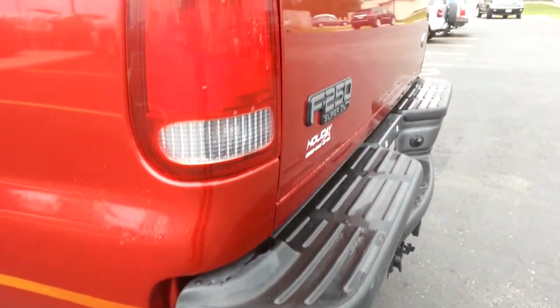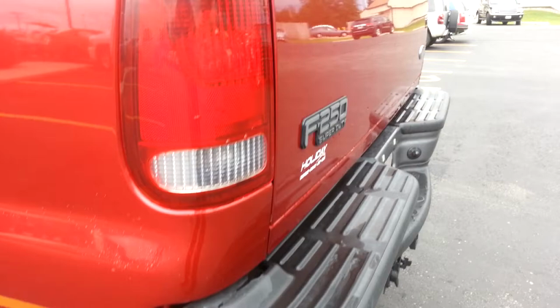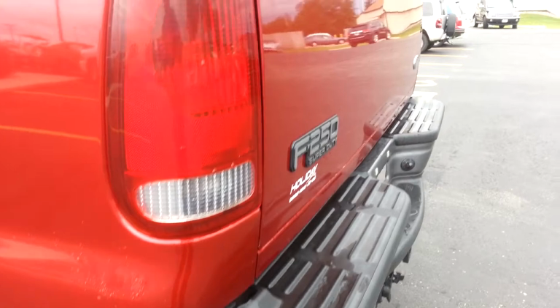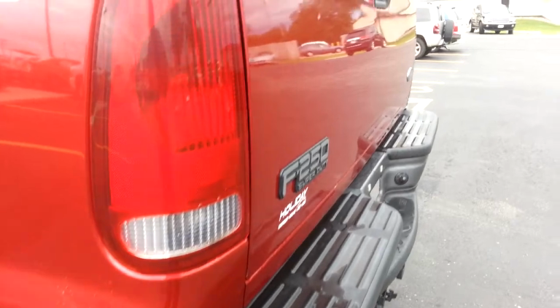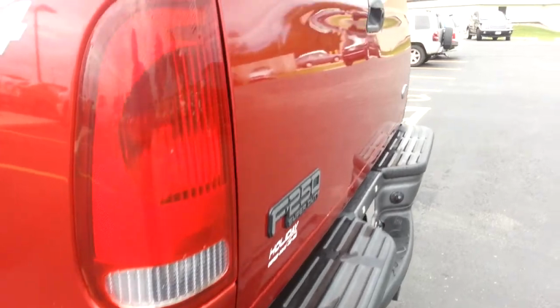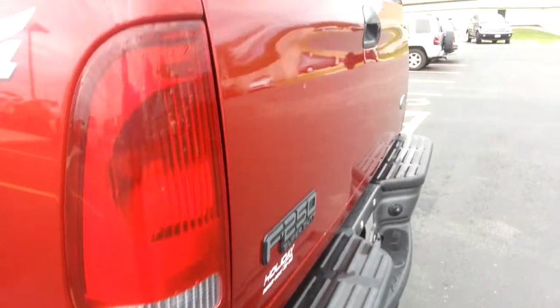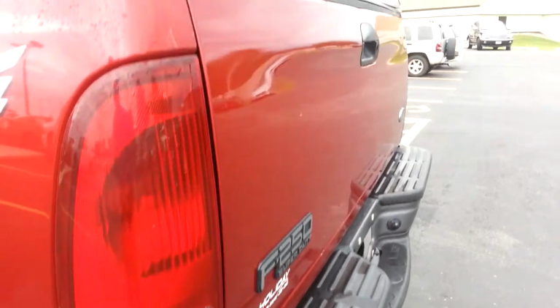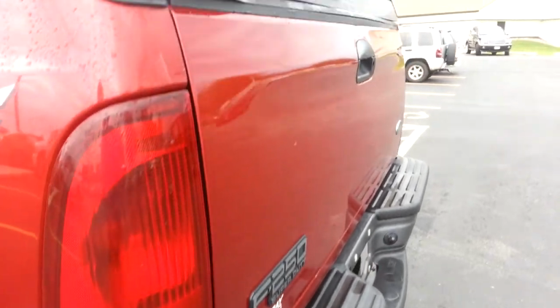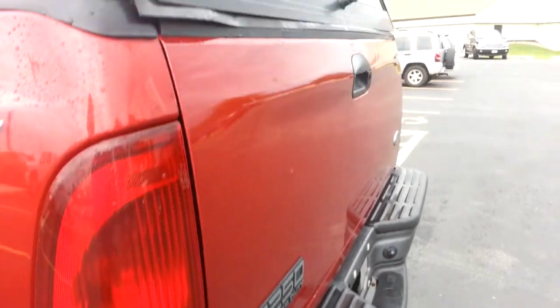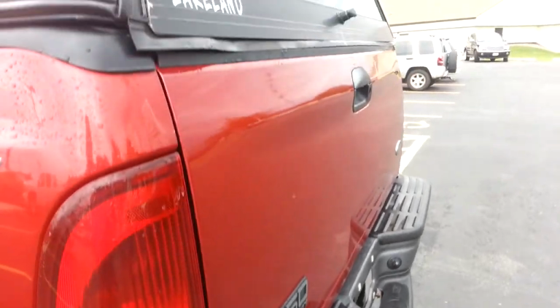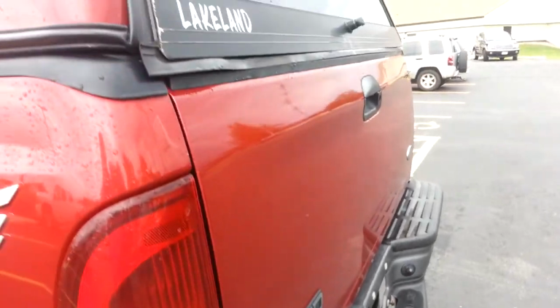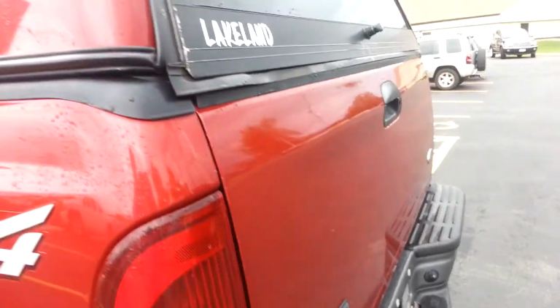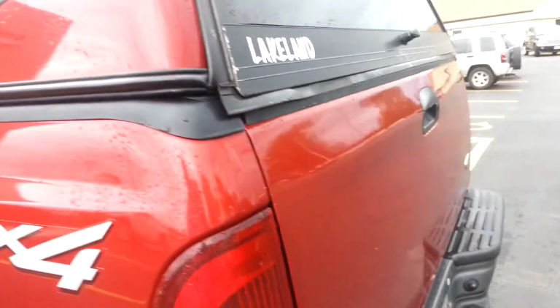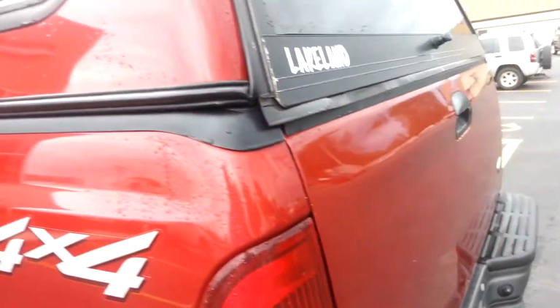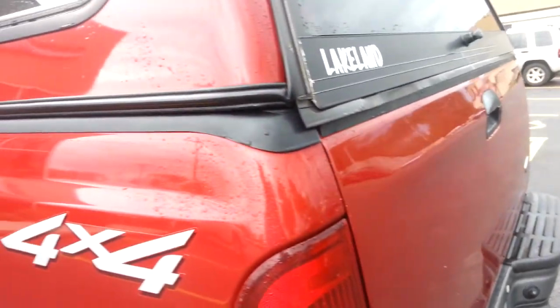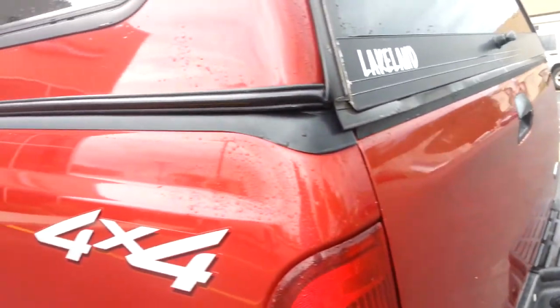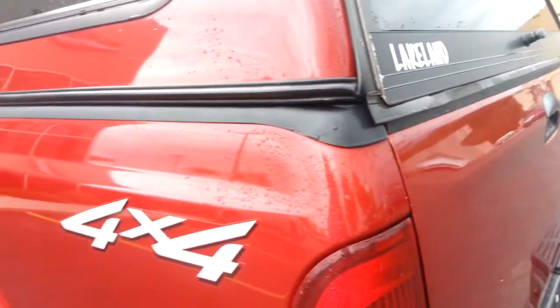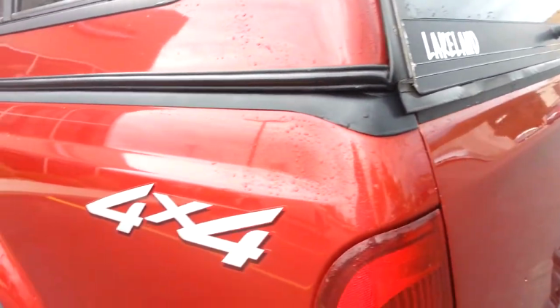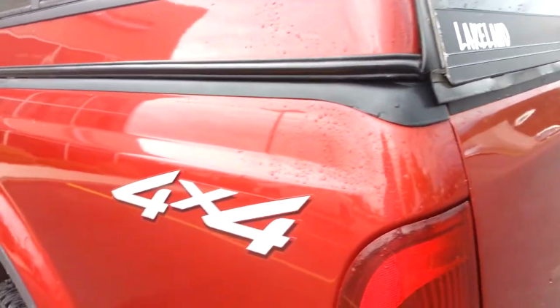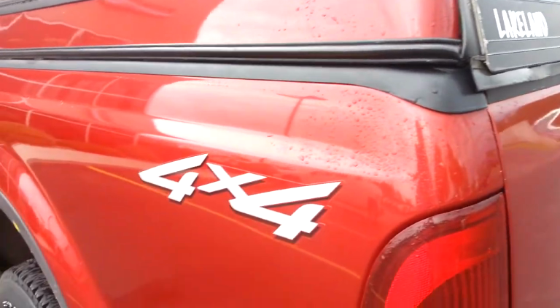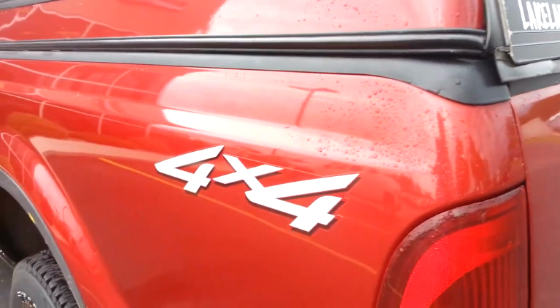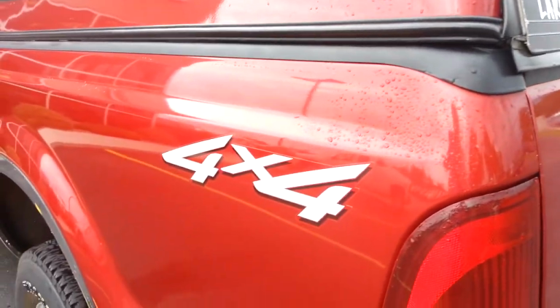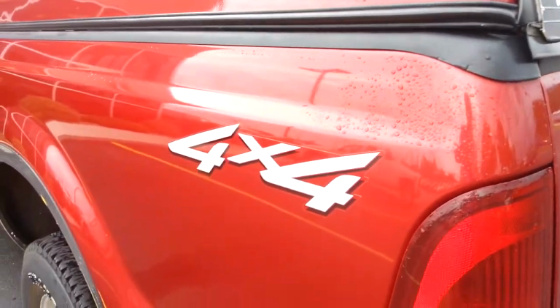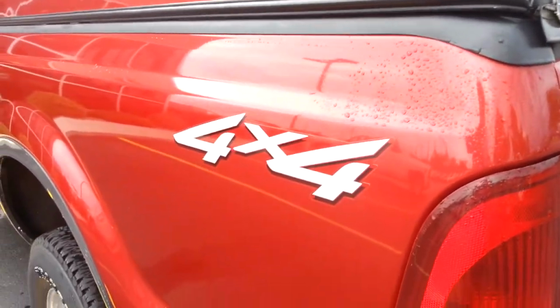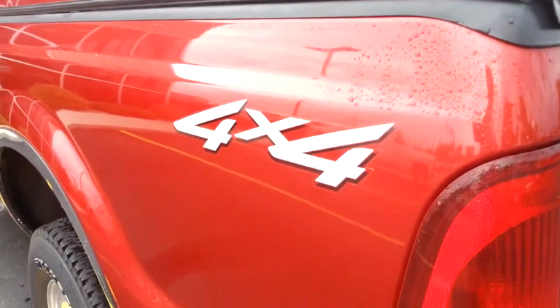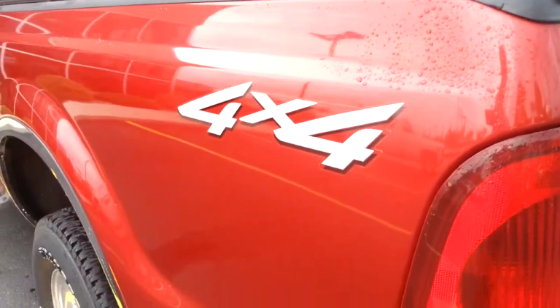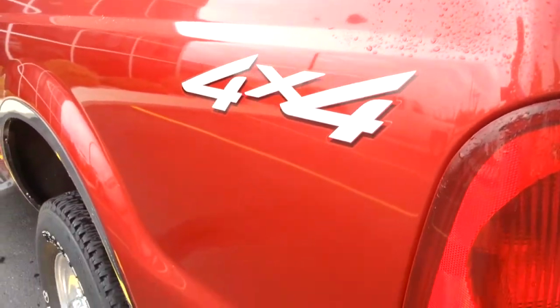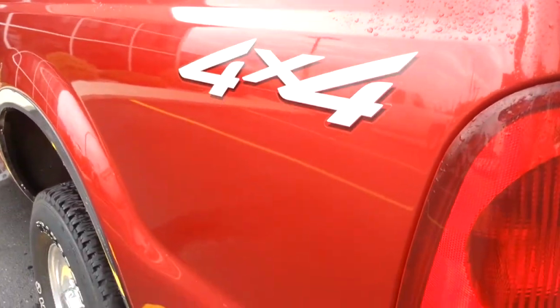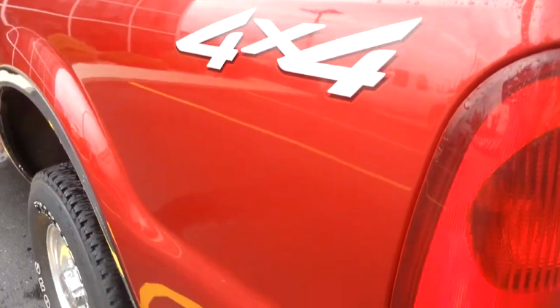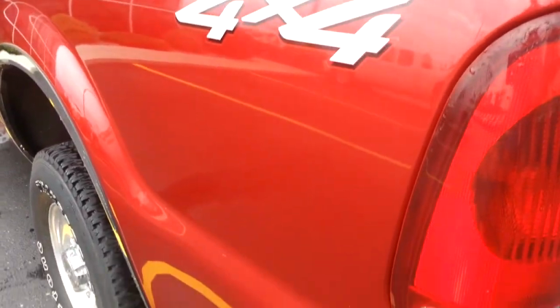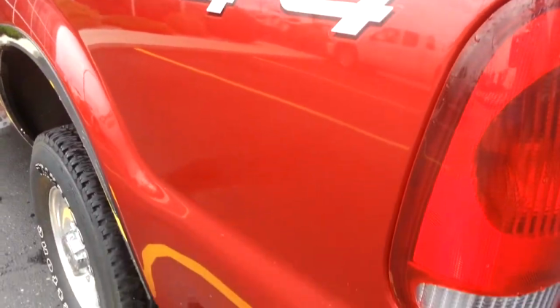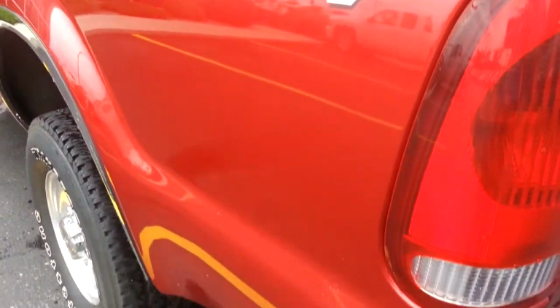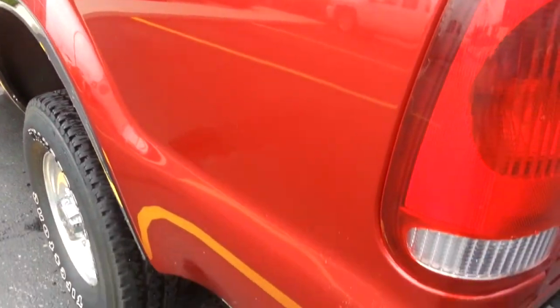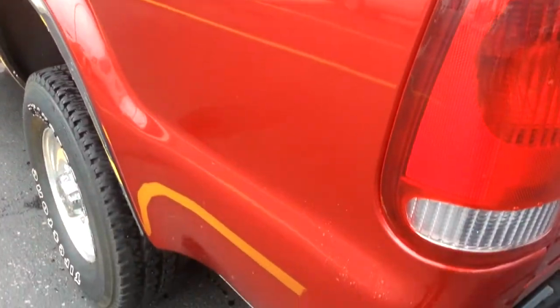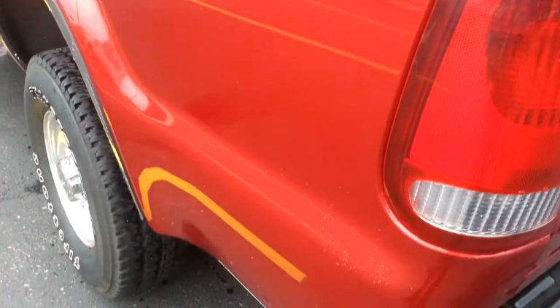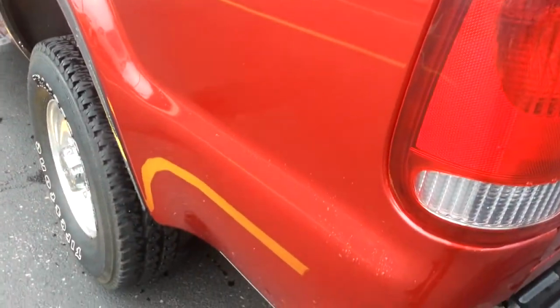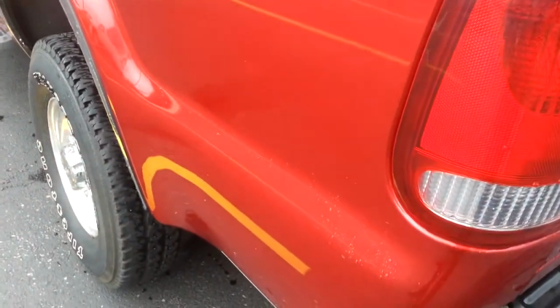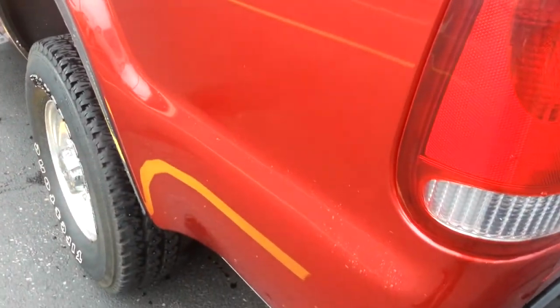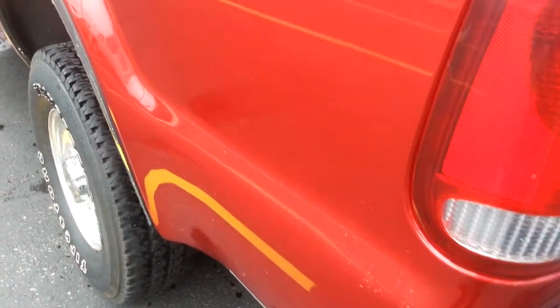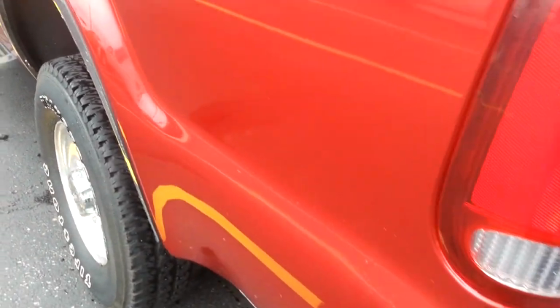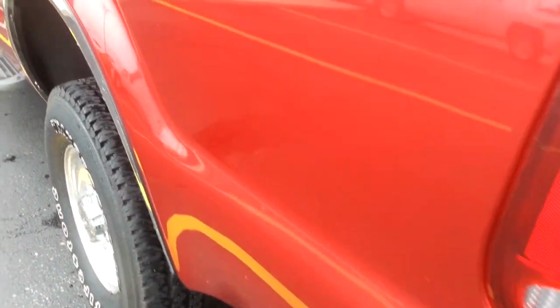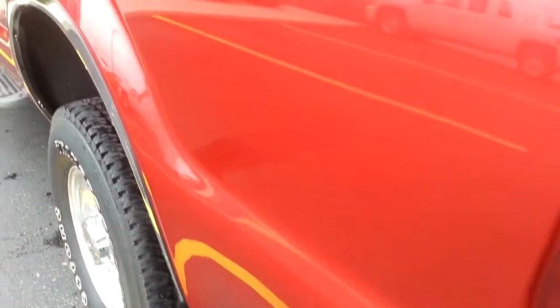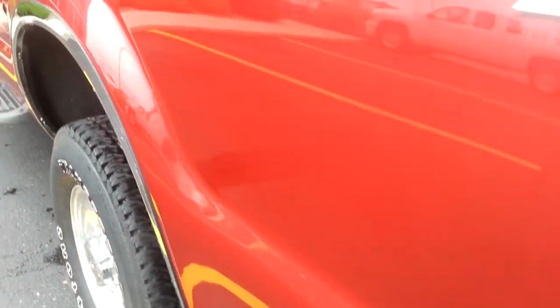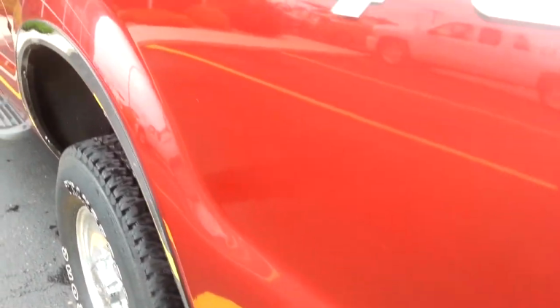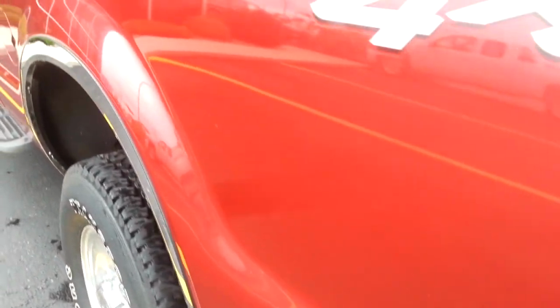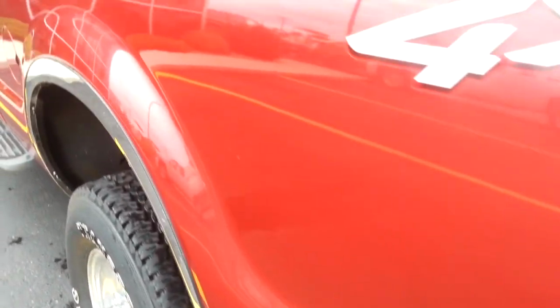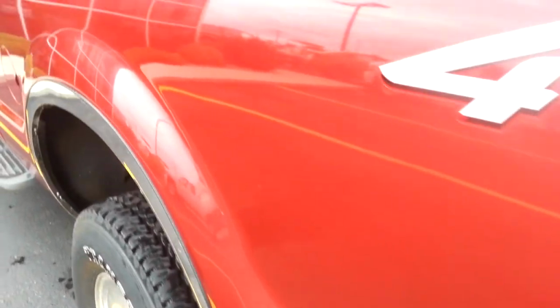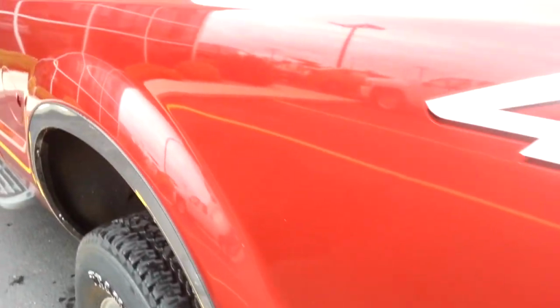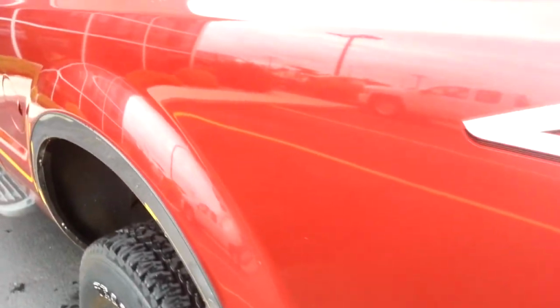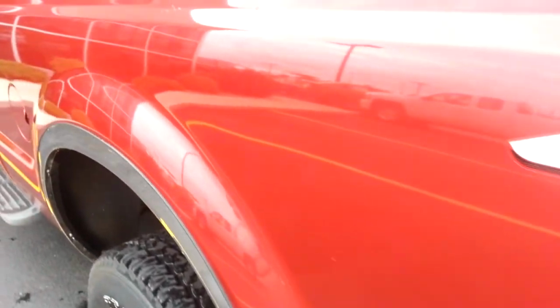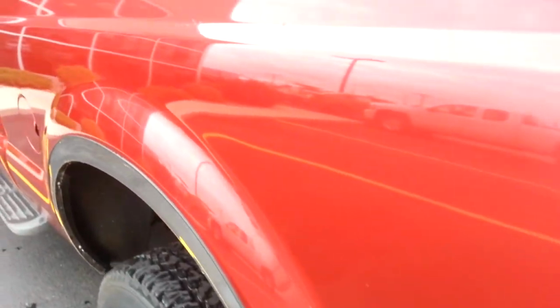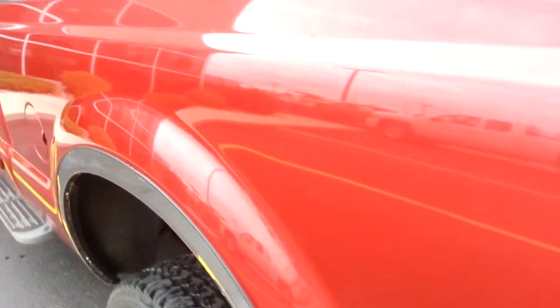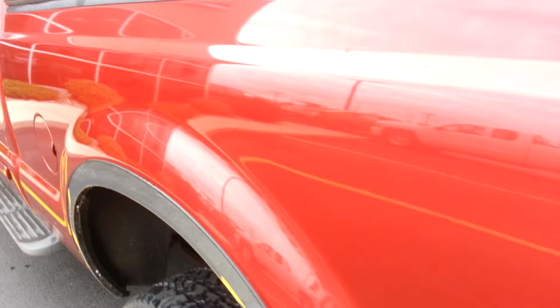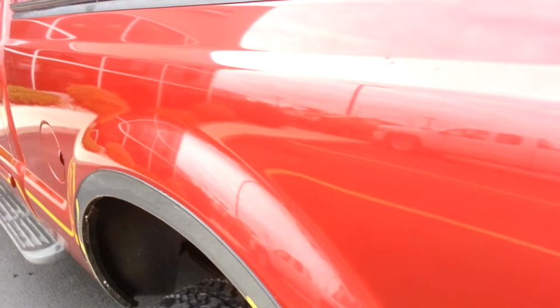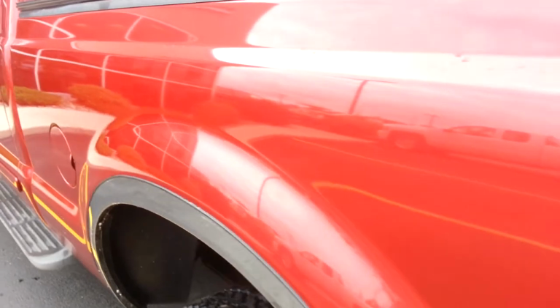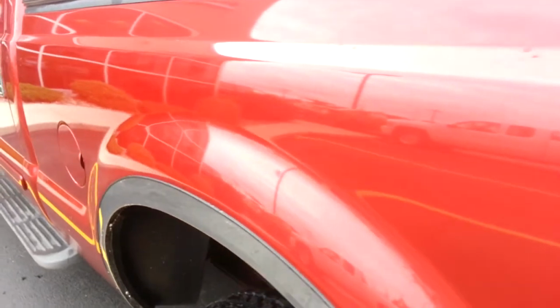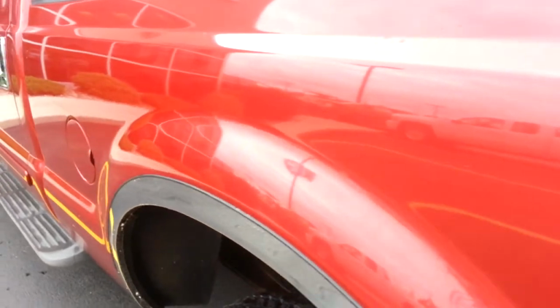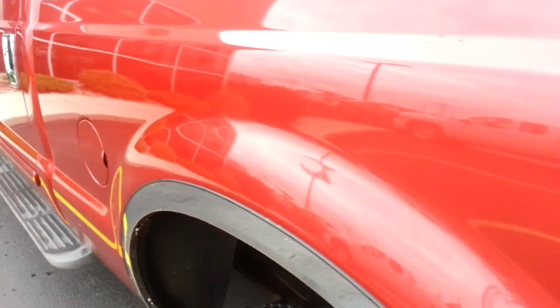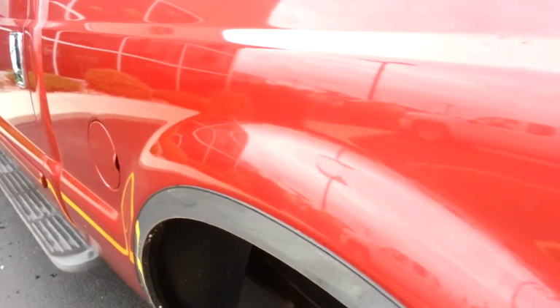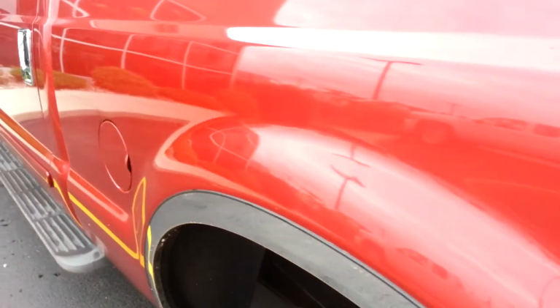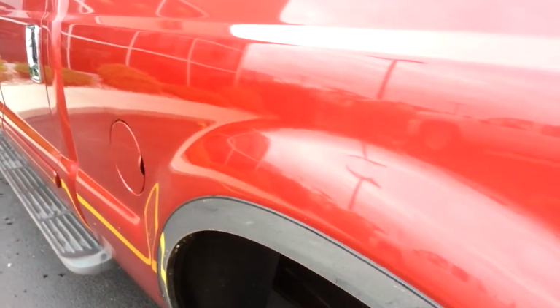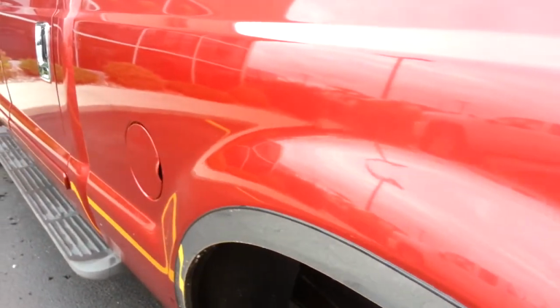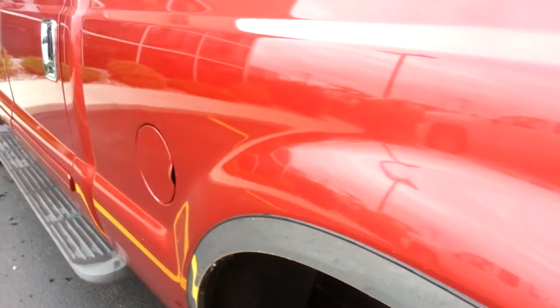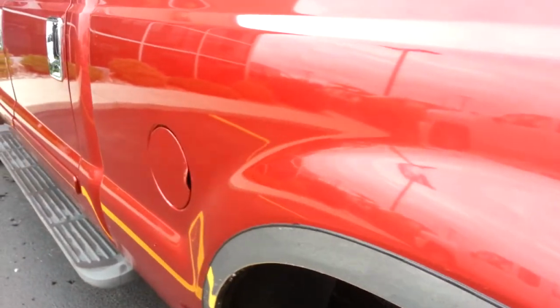A couple little dings in the tailgate, nothing major. Down this side of the truck is just as clean as the other side.